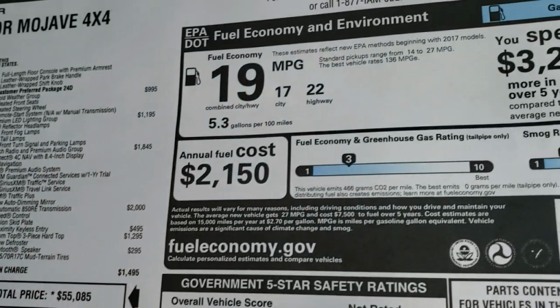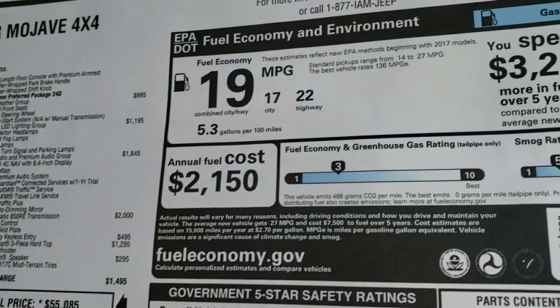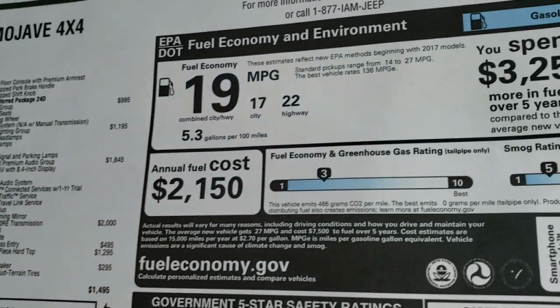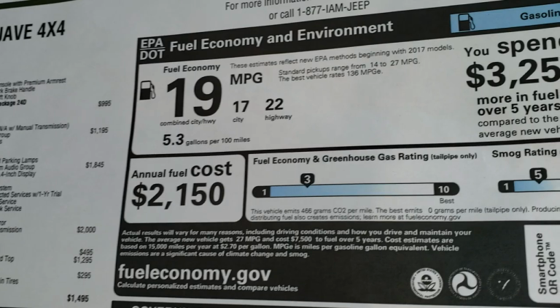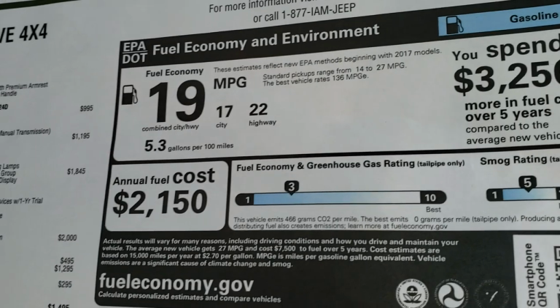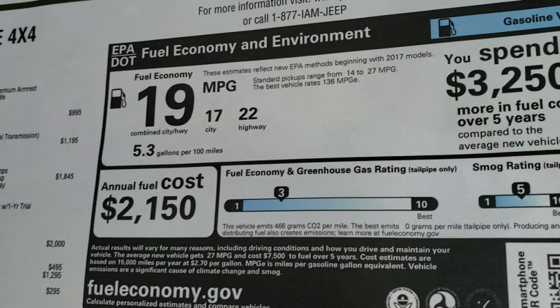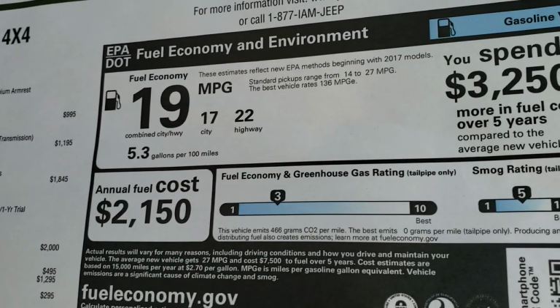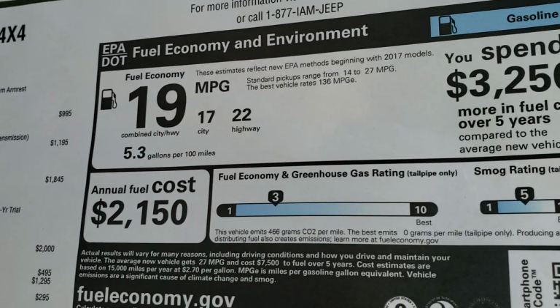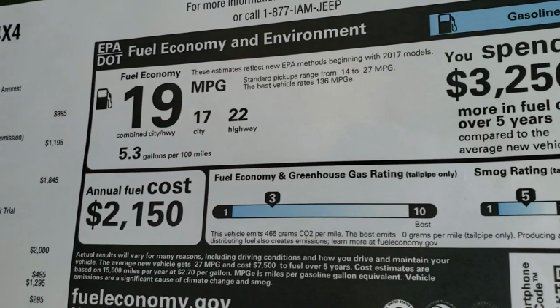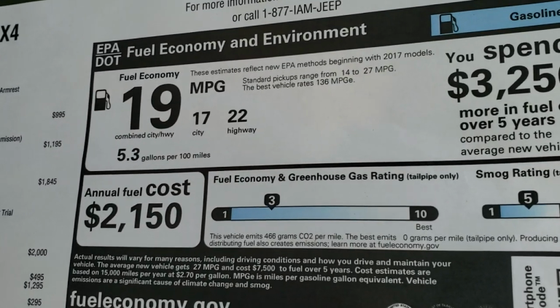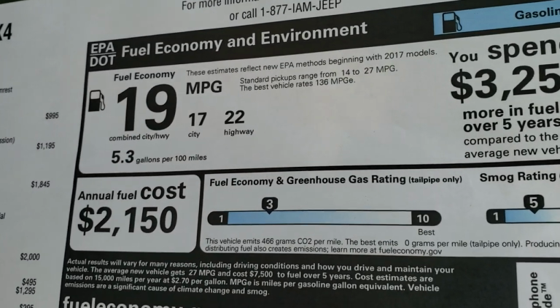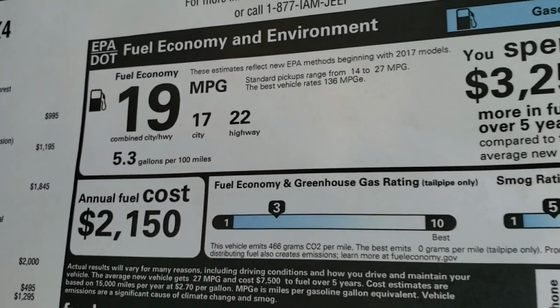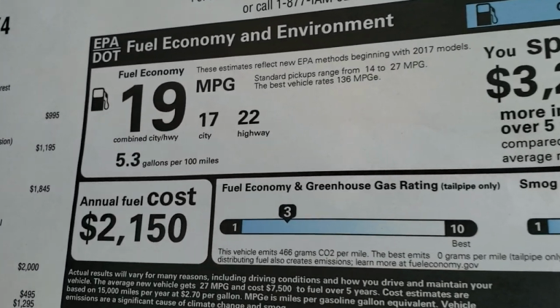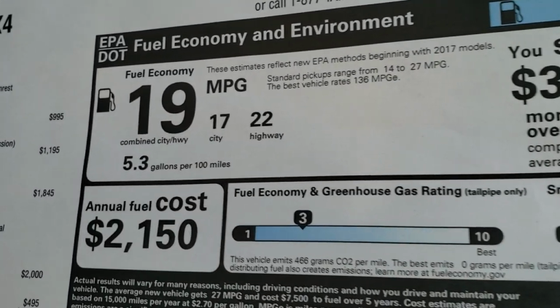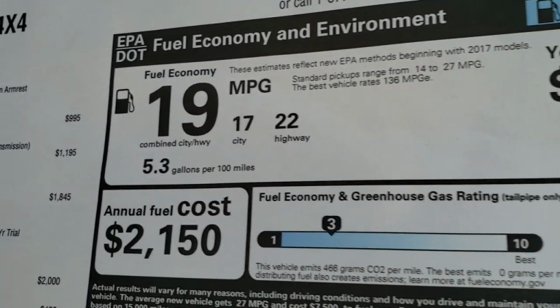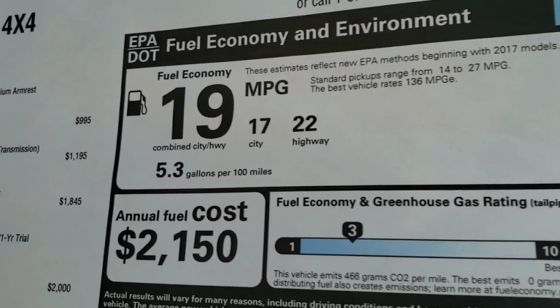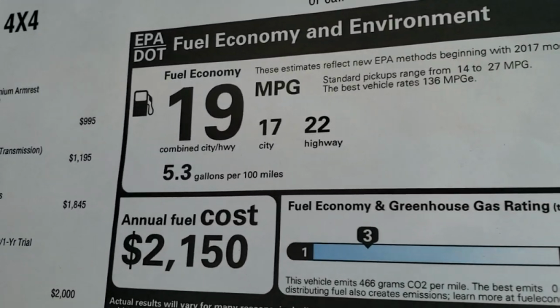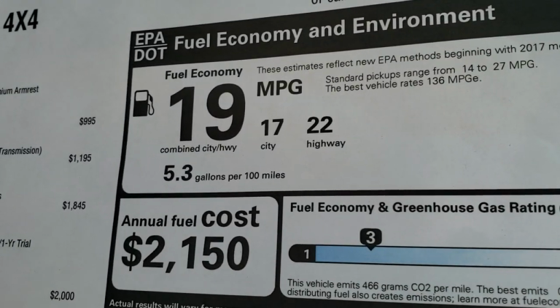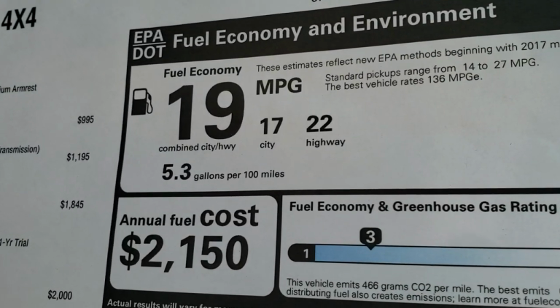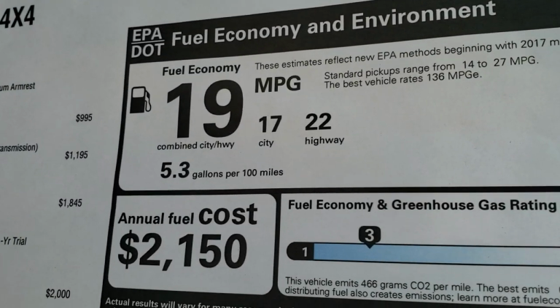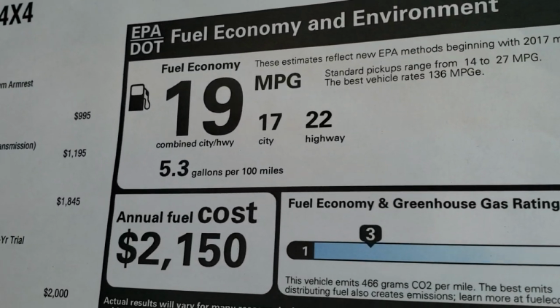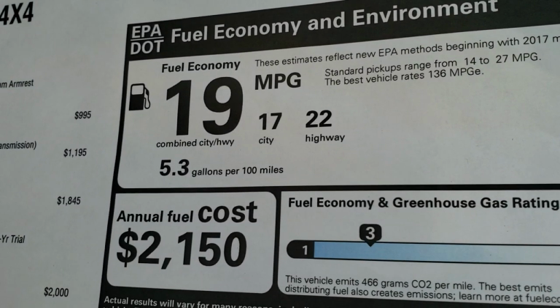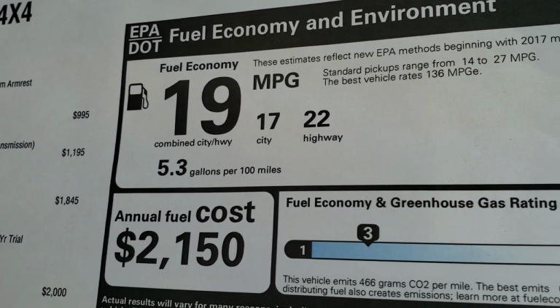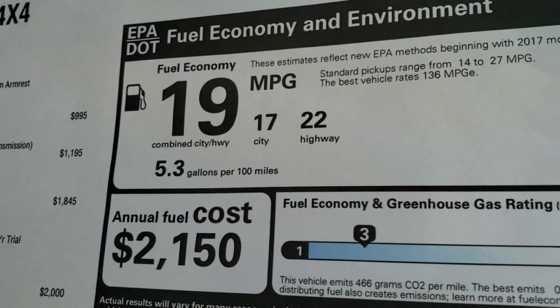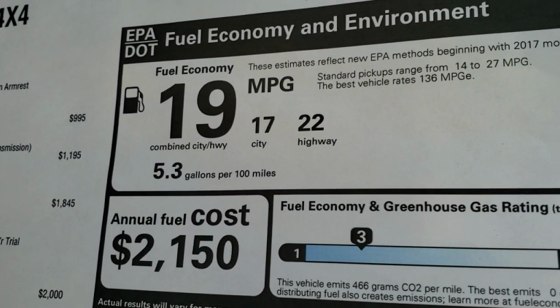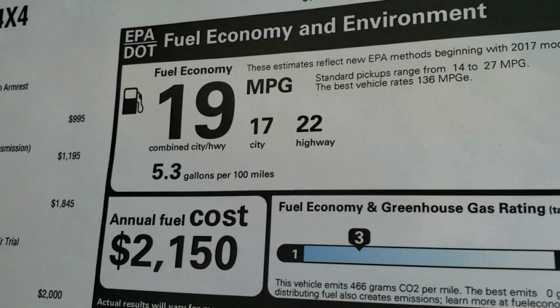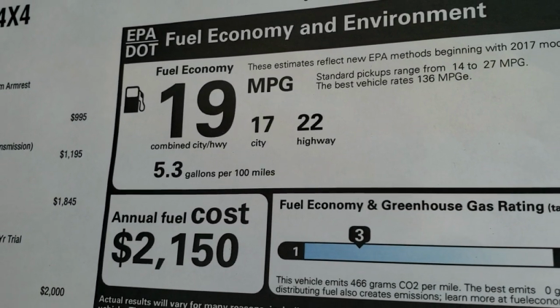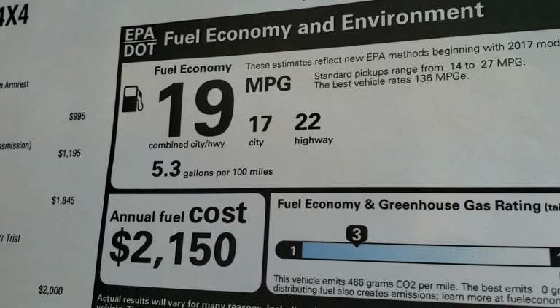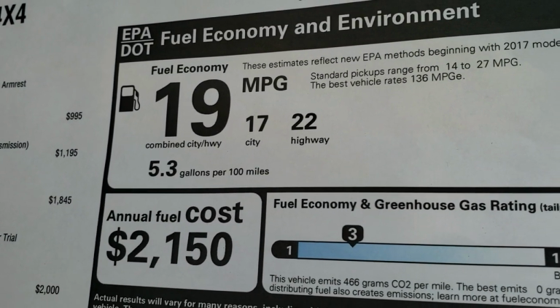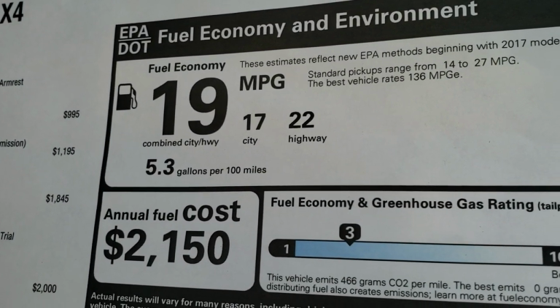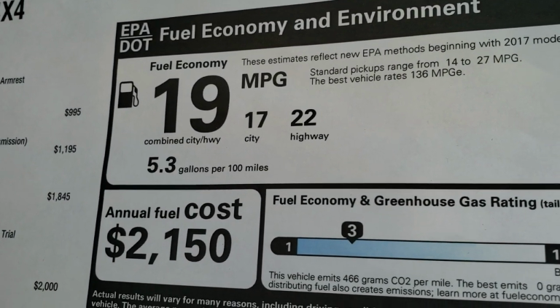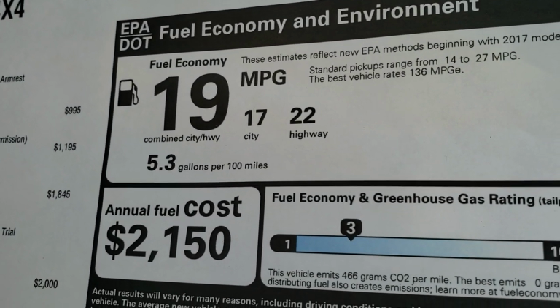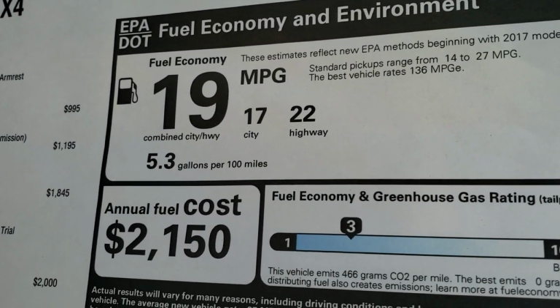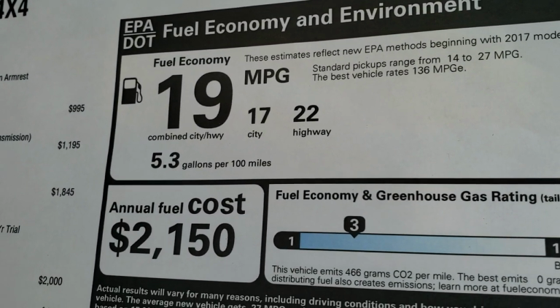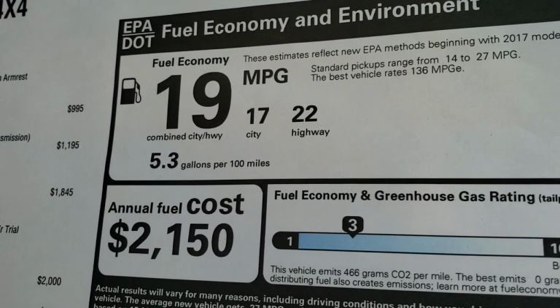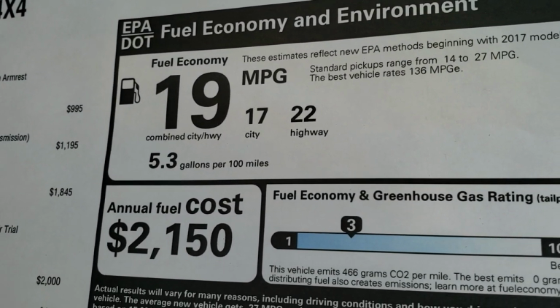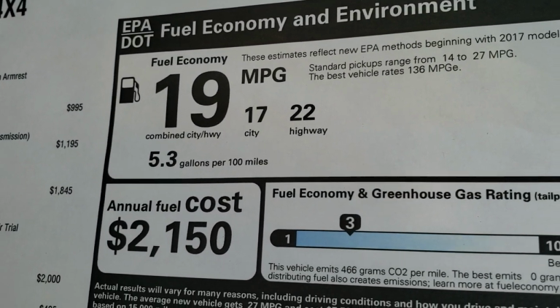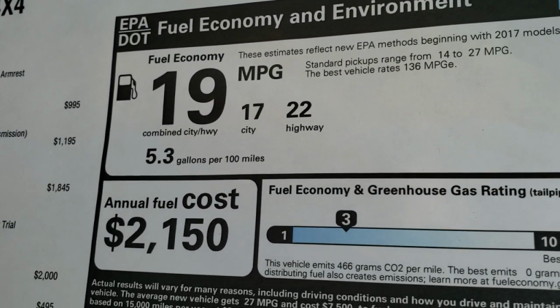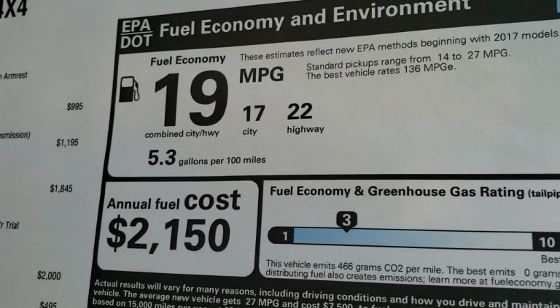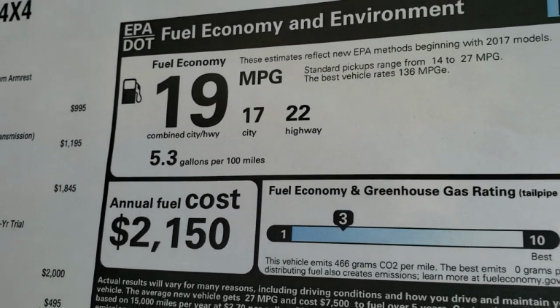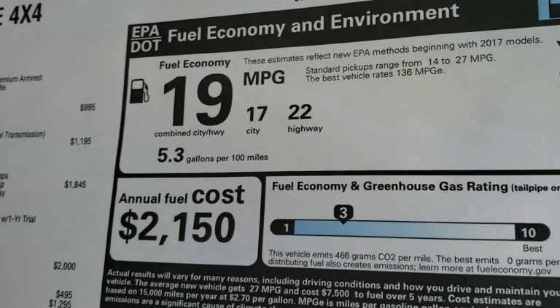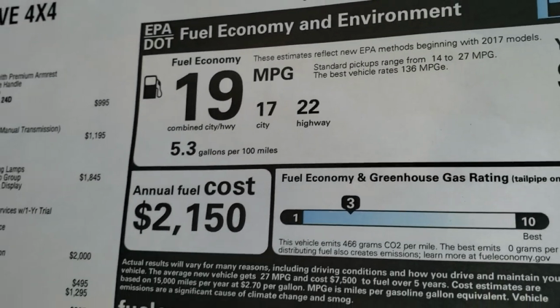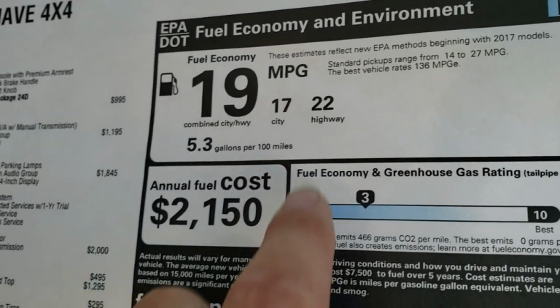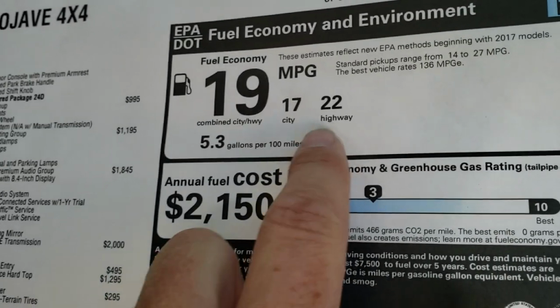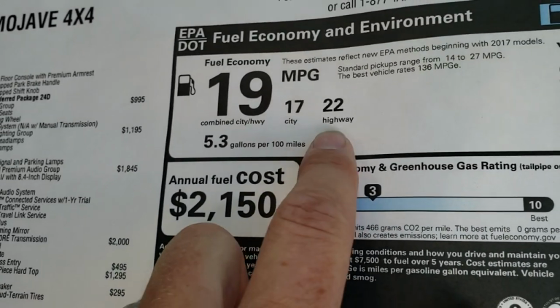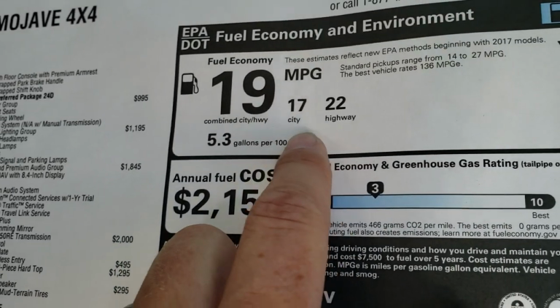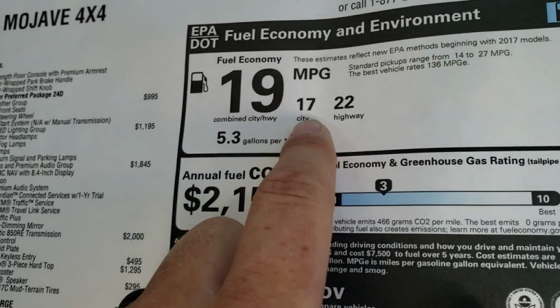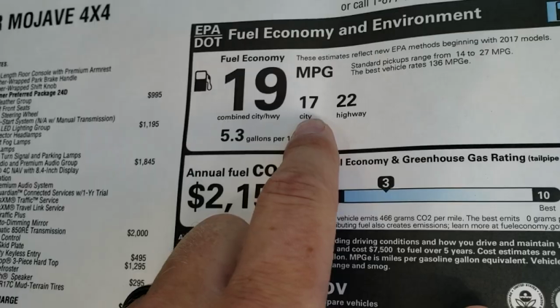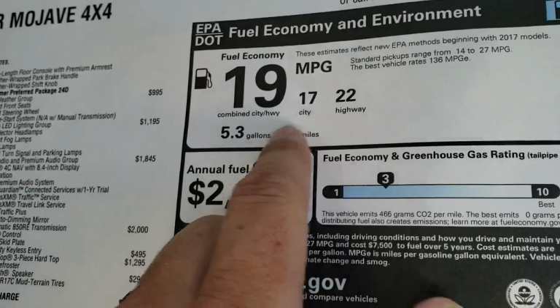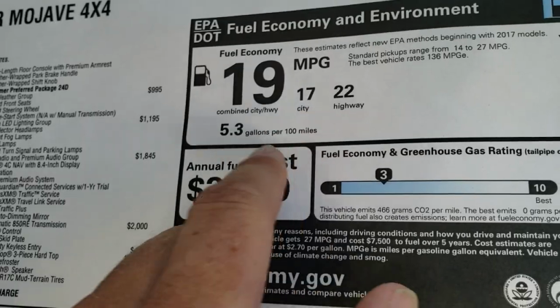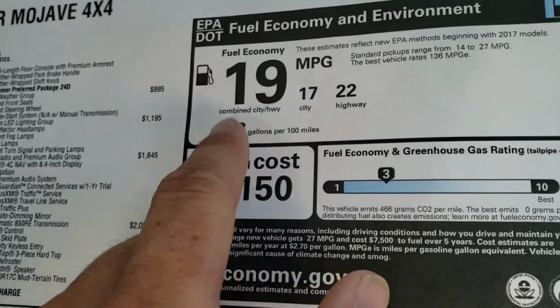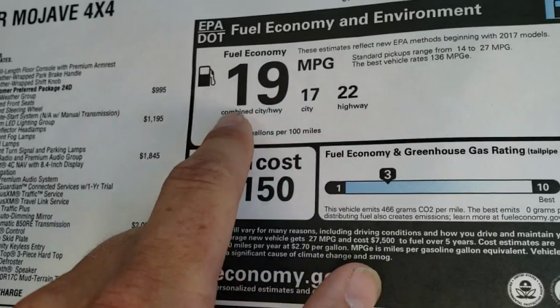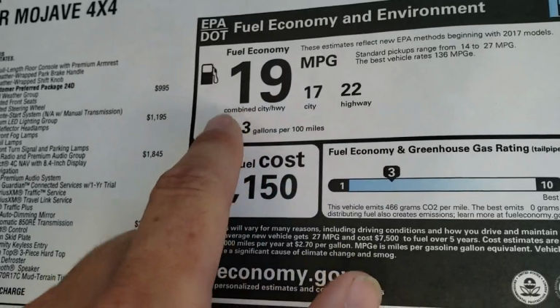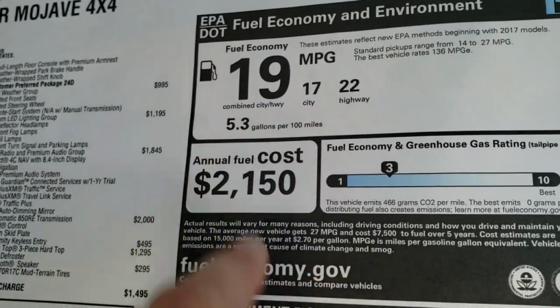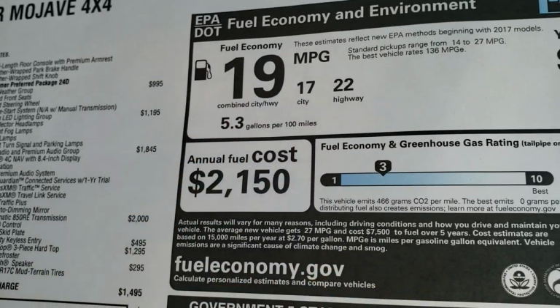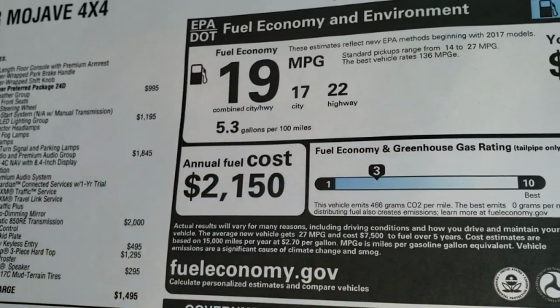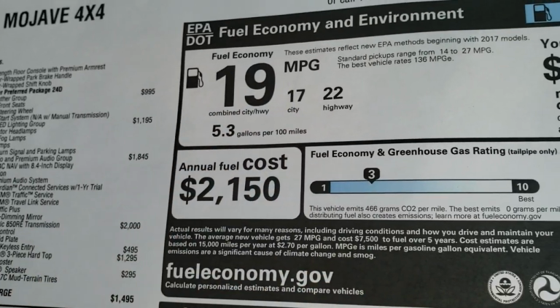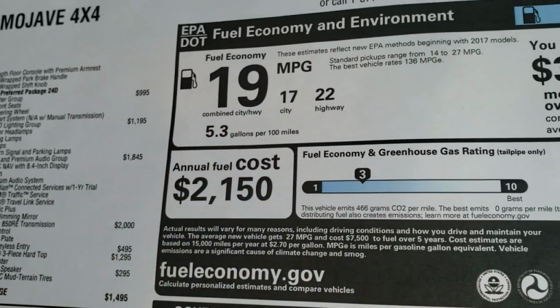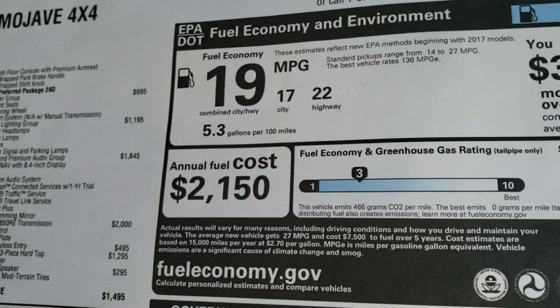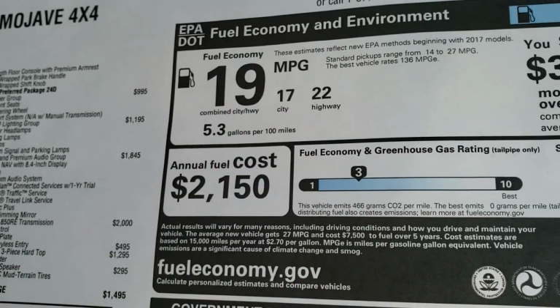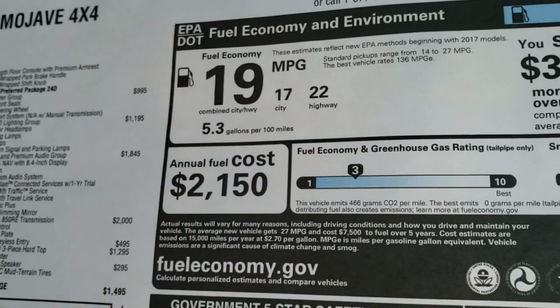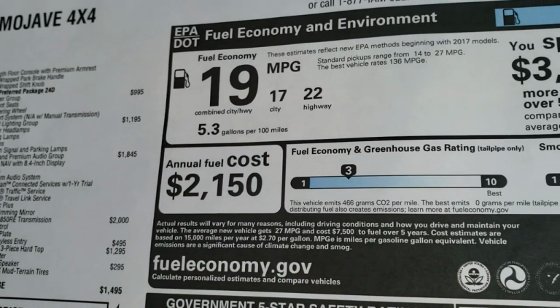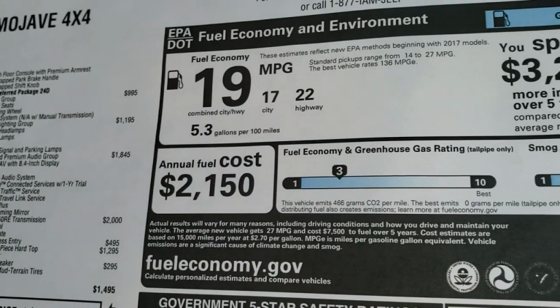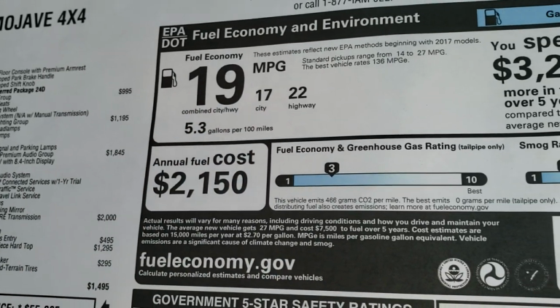Here is your miles per gallon: 22 highway, 17 city, for 19 average.